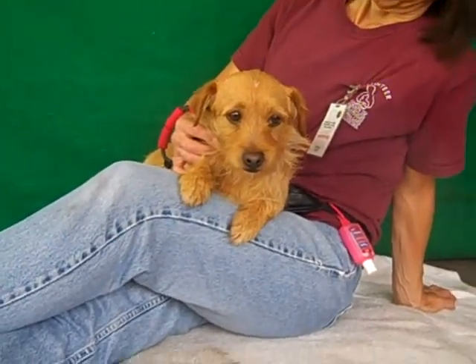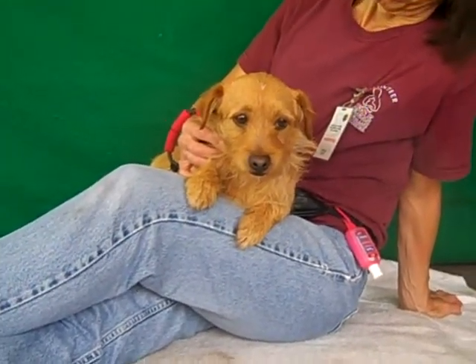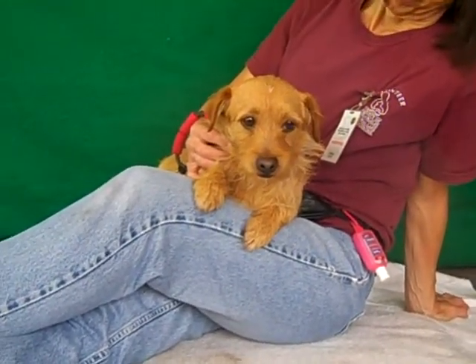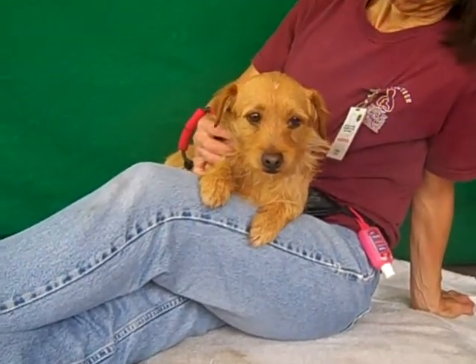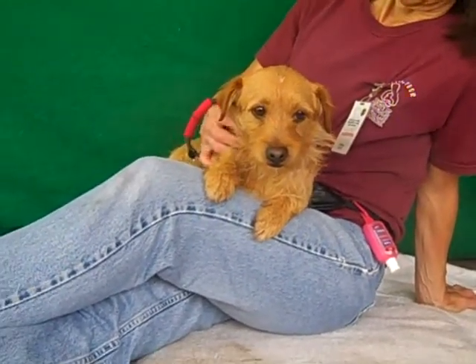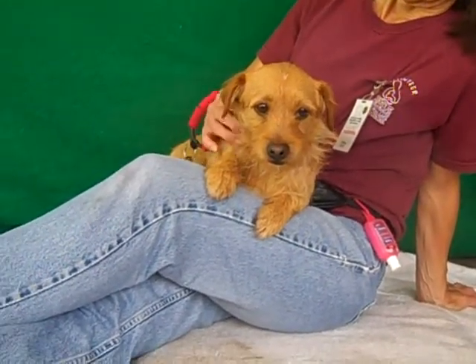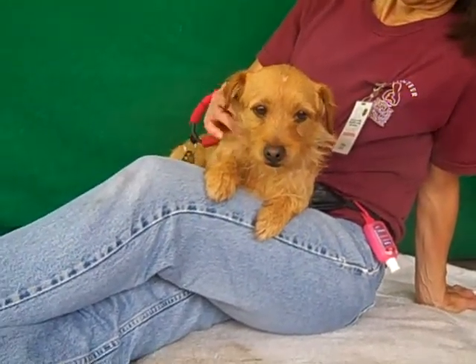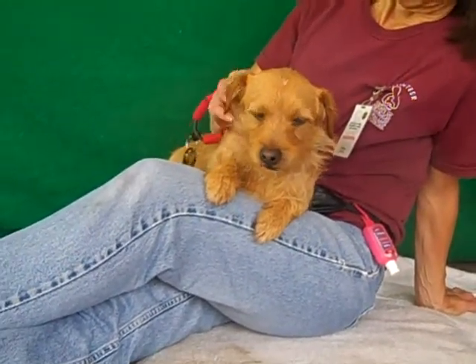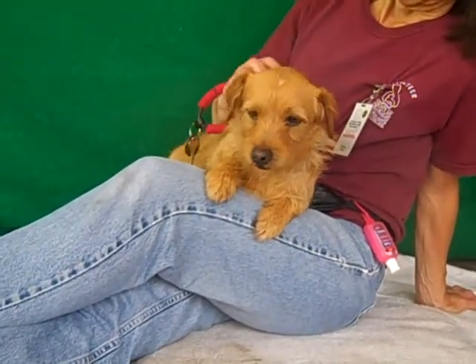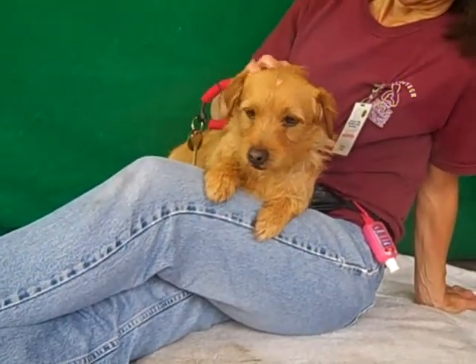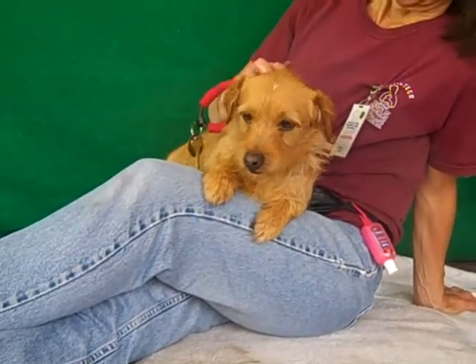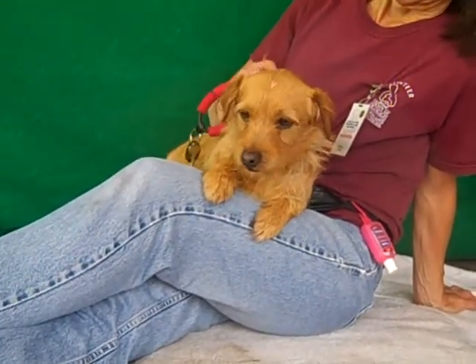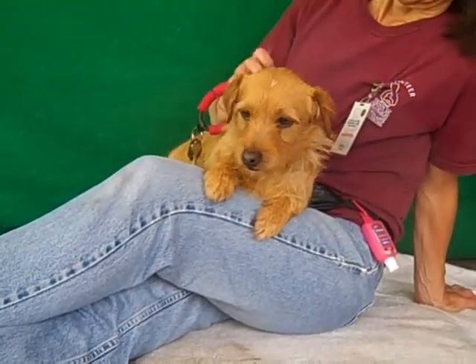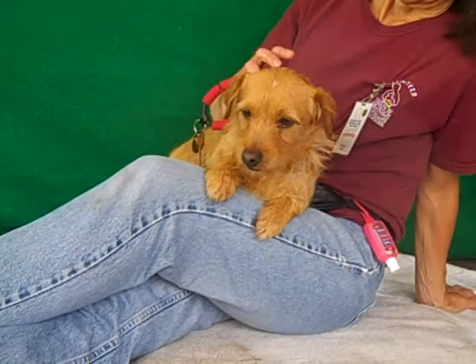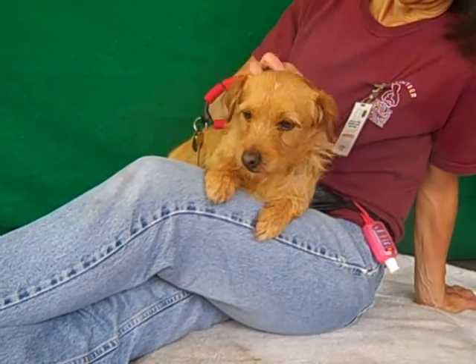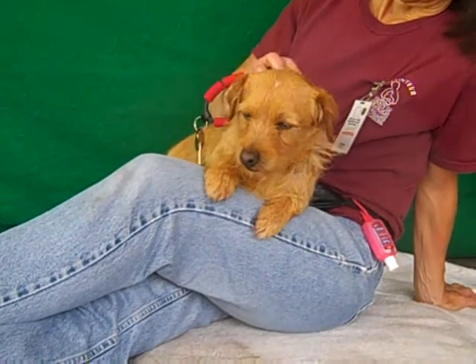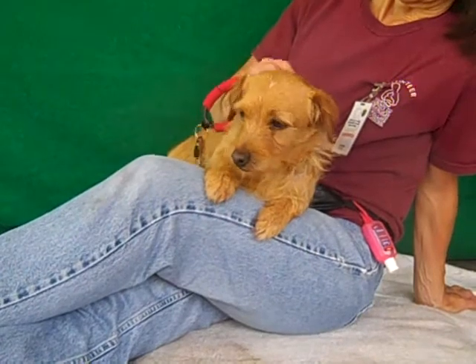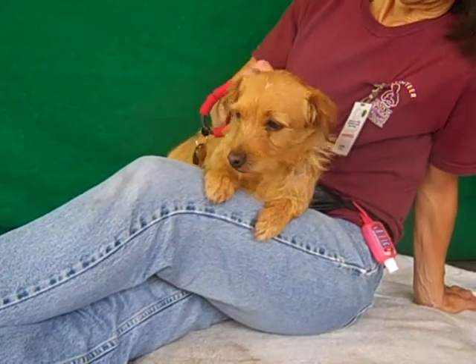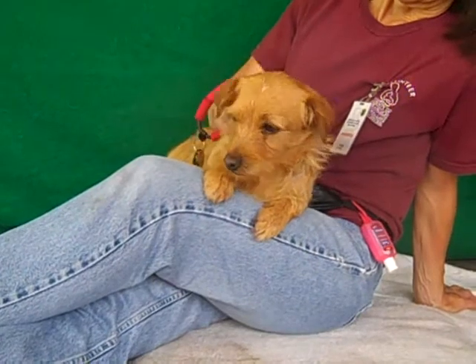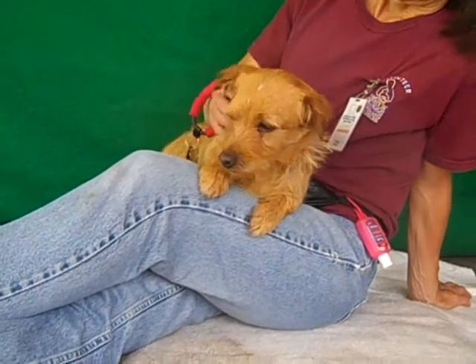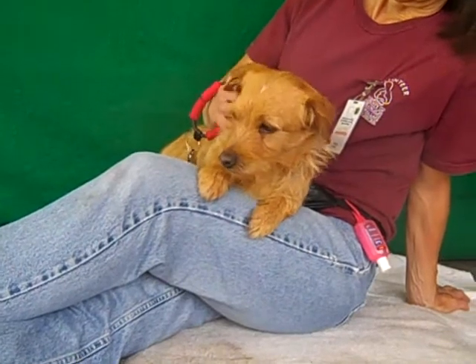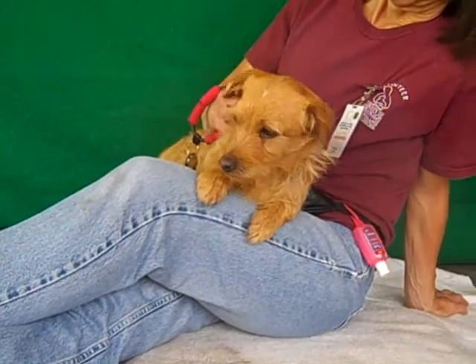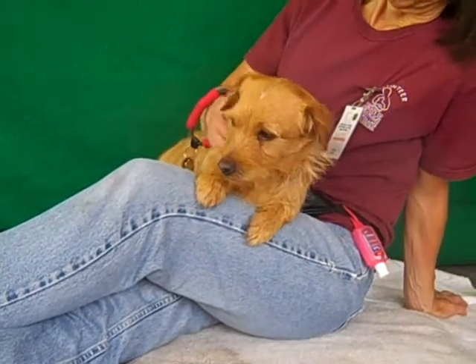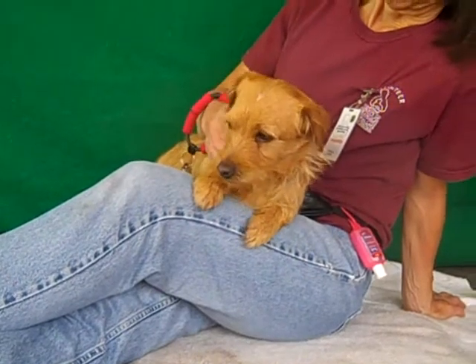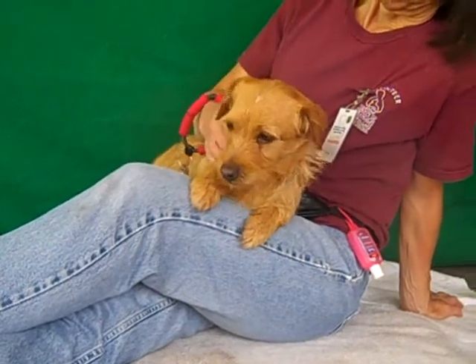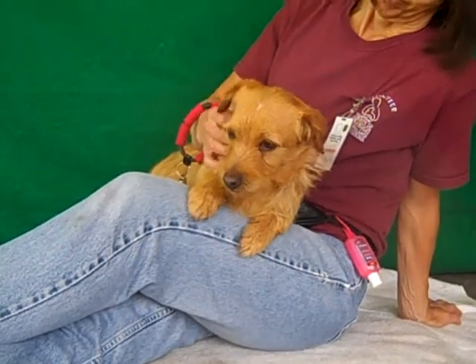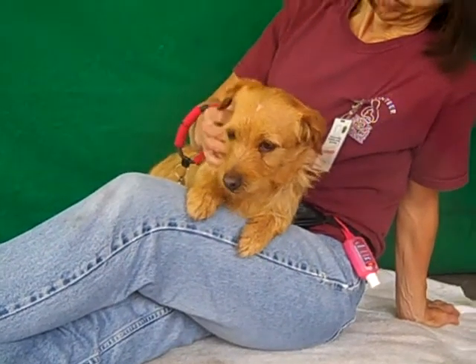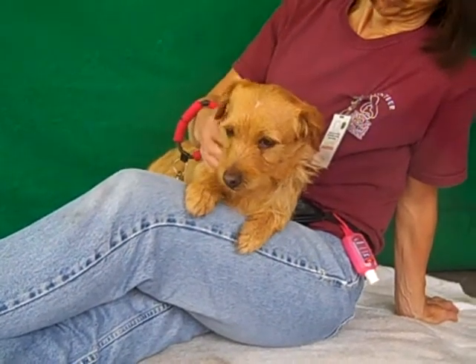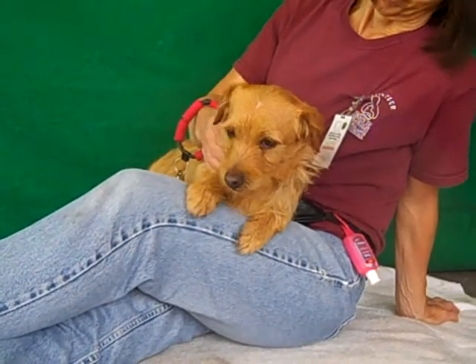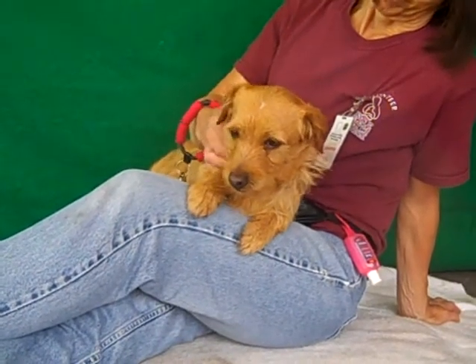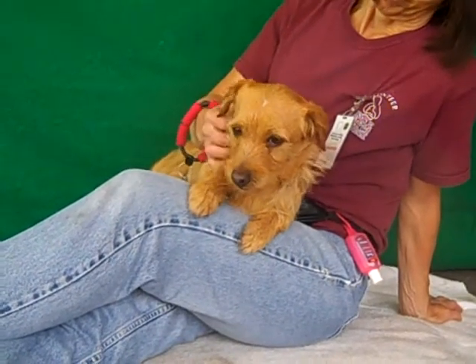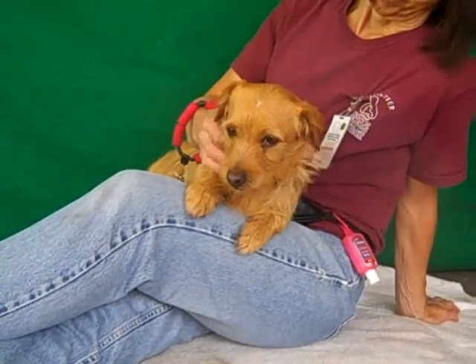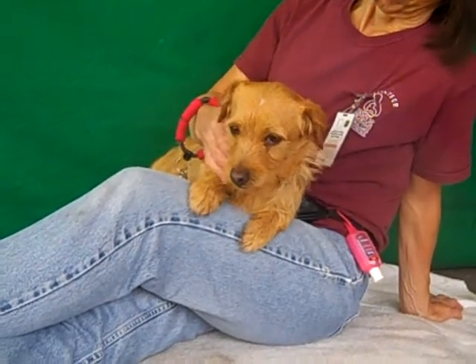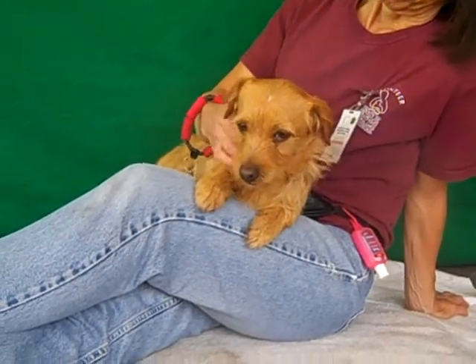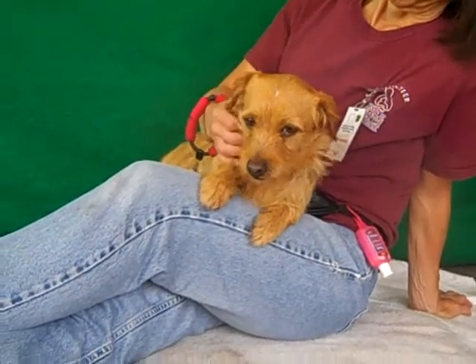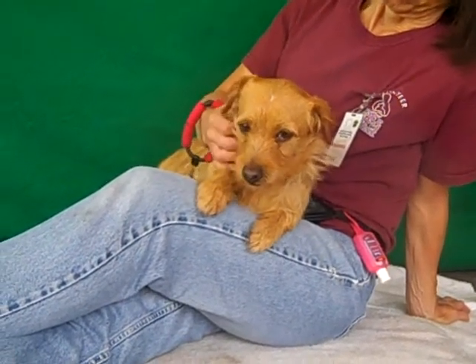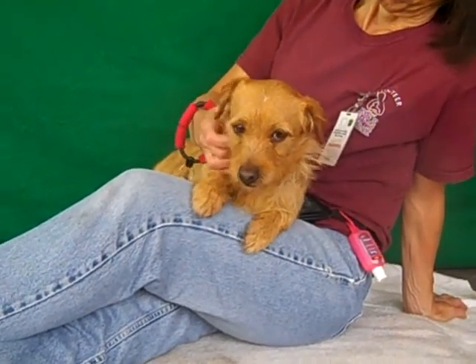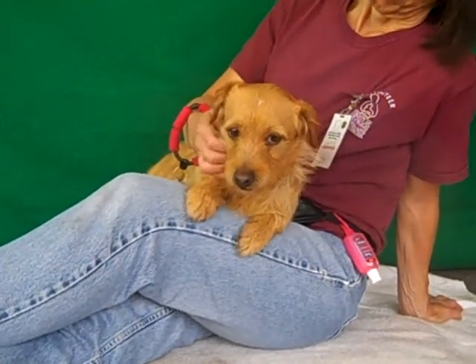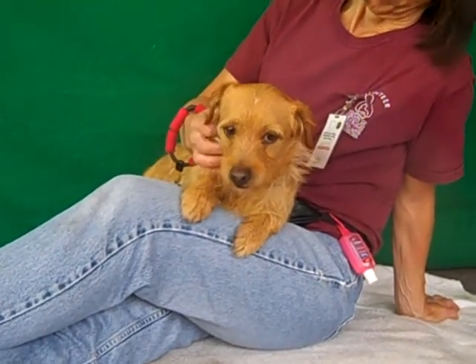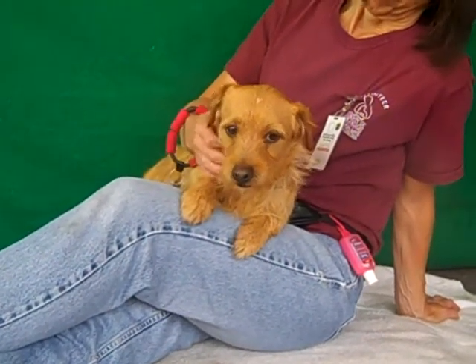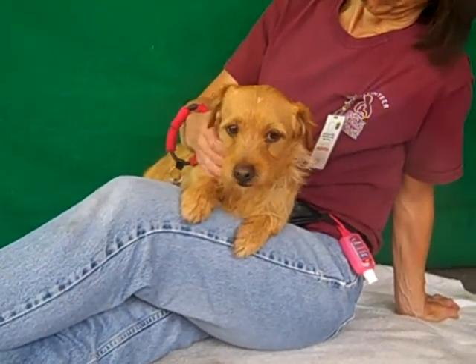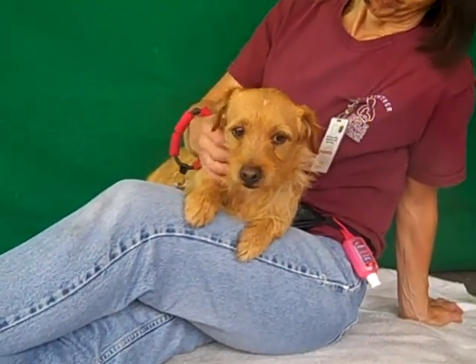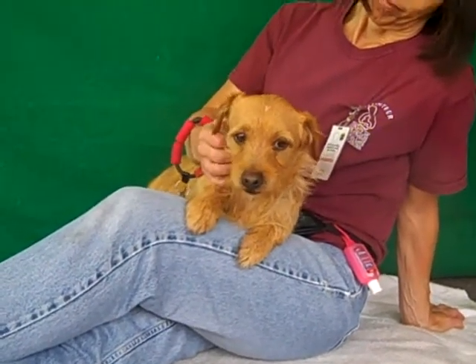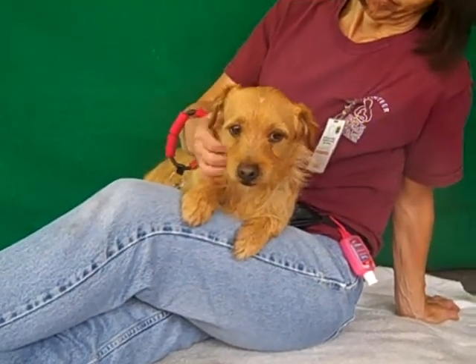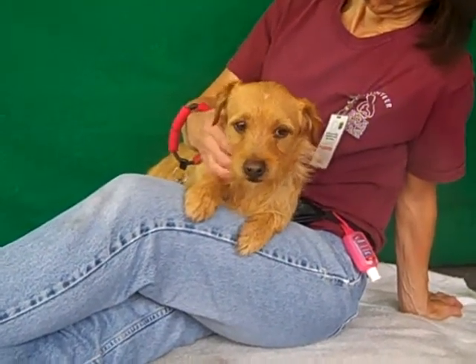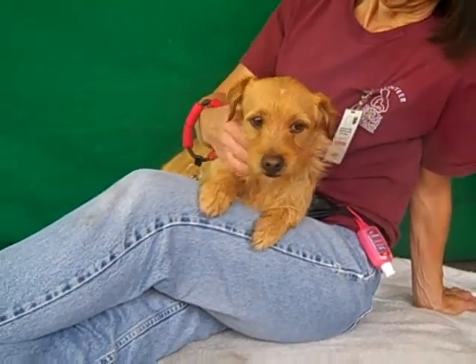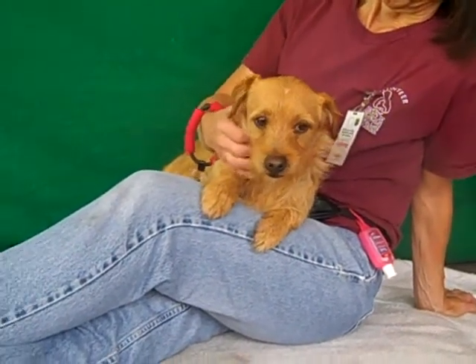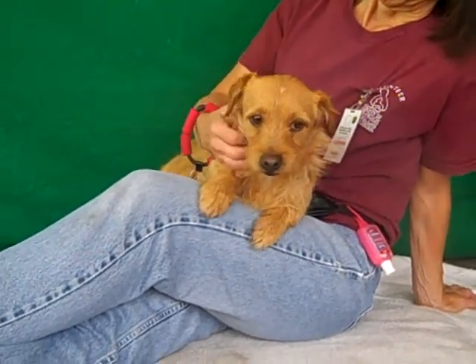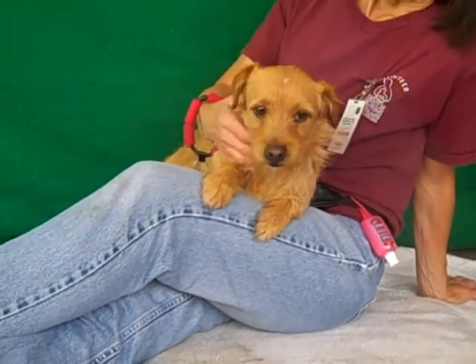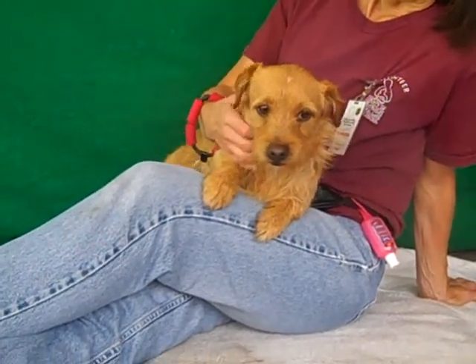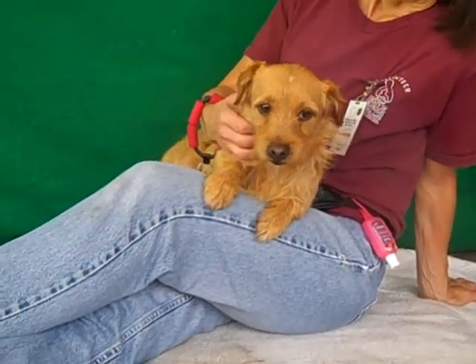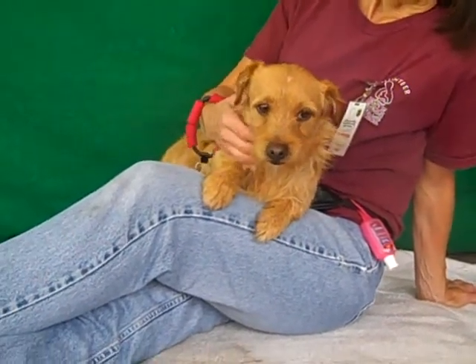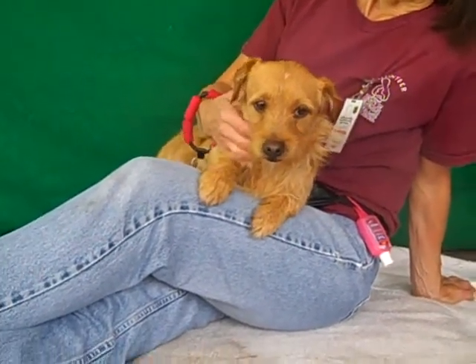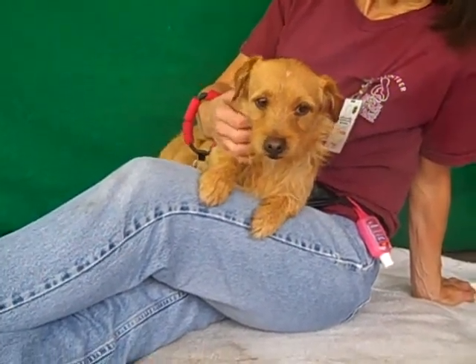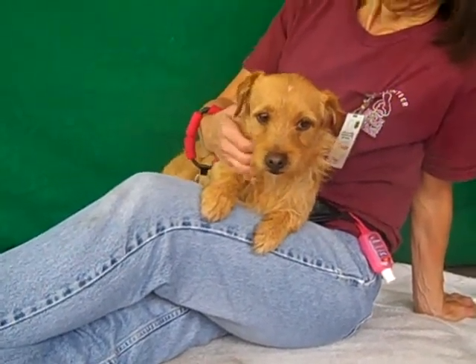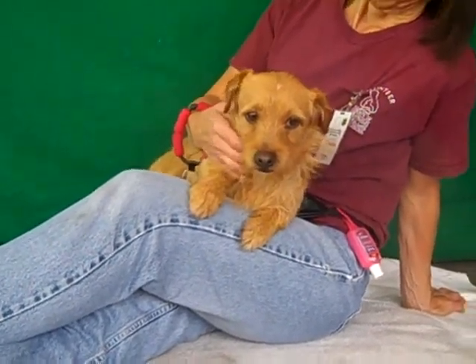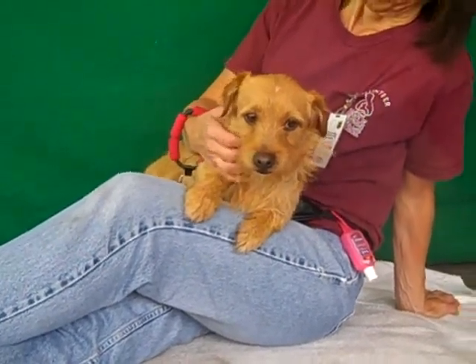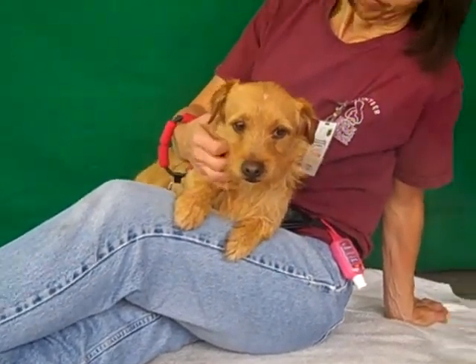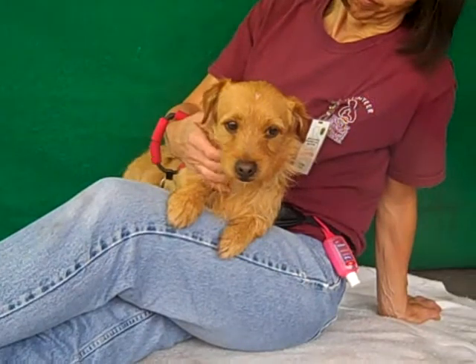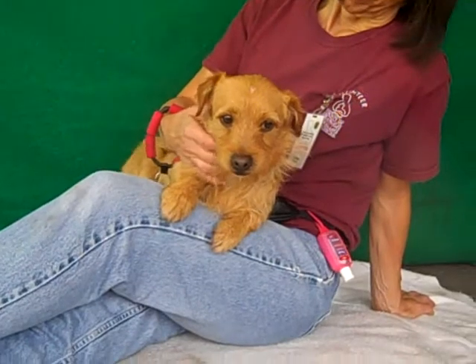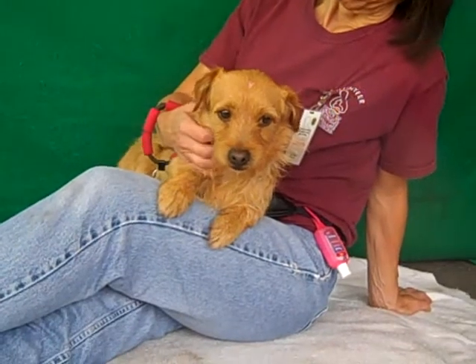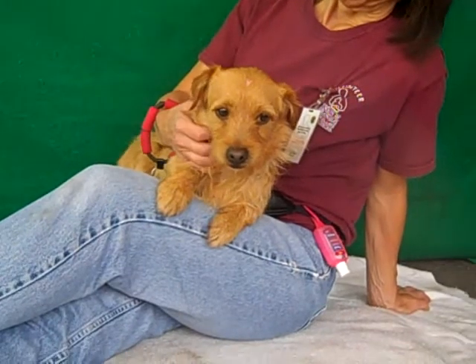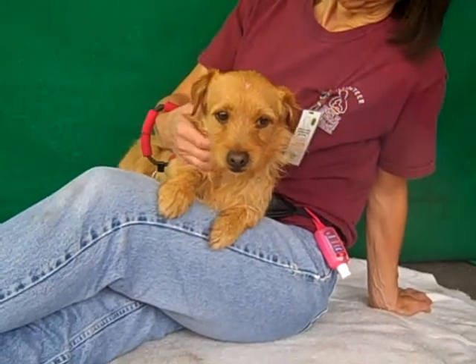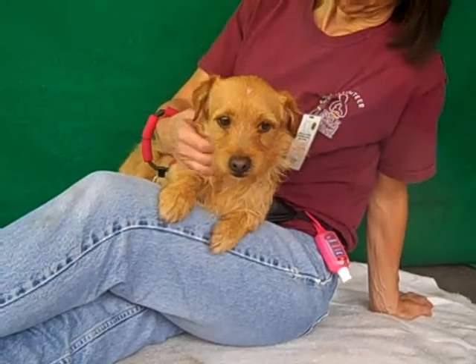Cory came to the Baldwin Park Animal Care Center as a stray from Altadena on May 18th. He weighs about 17 pounds.